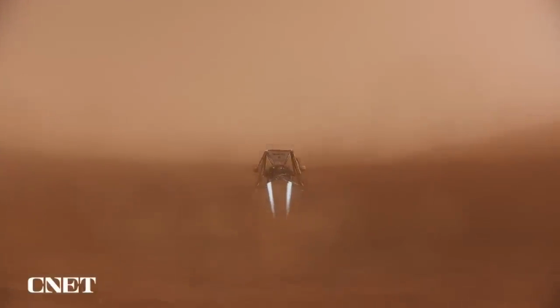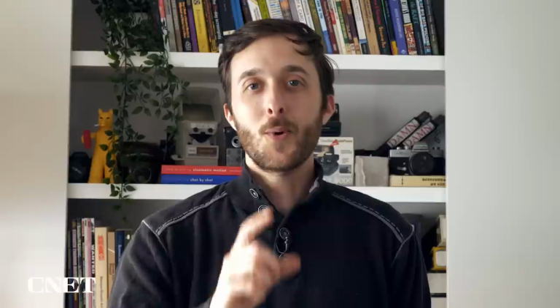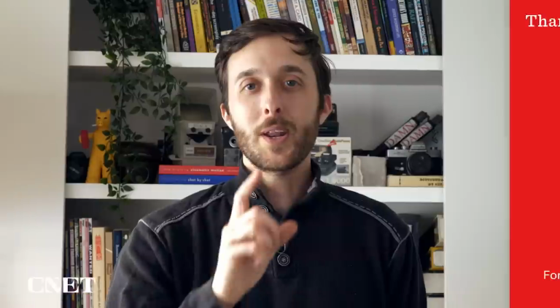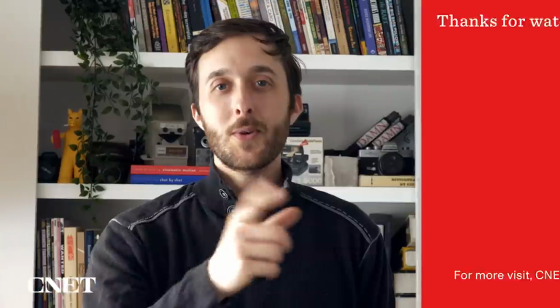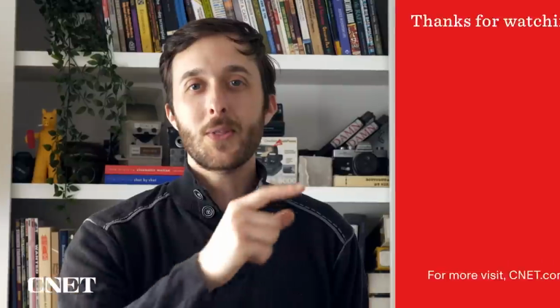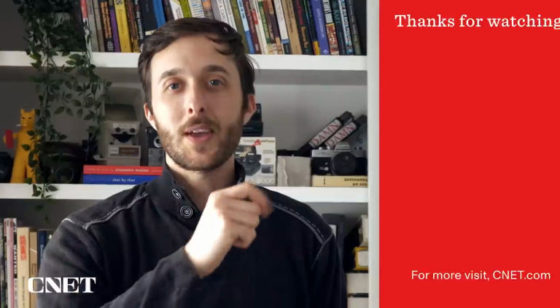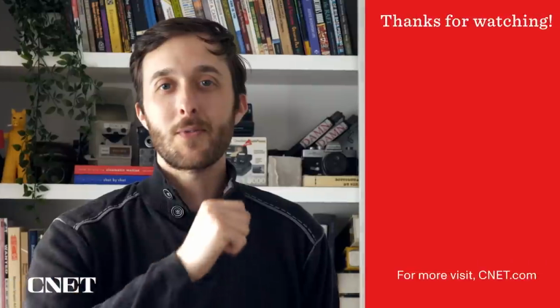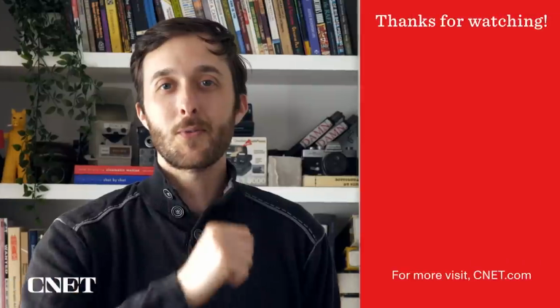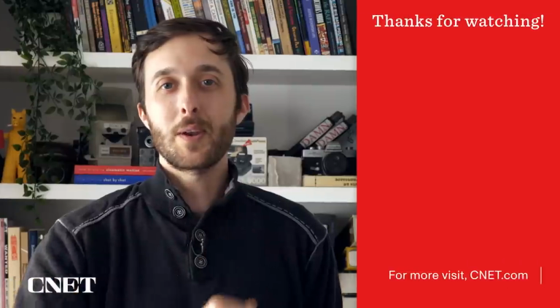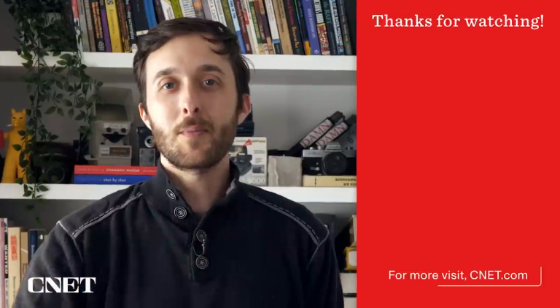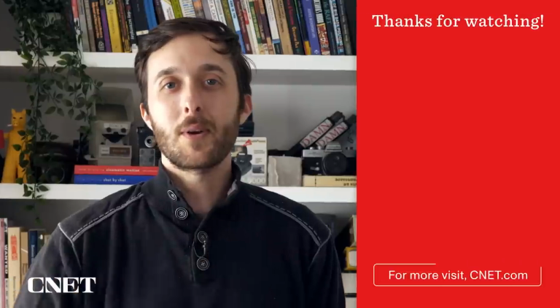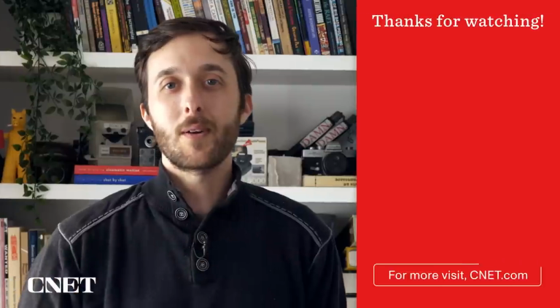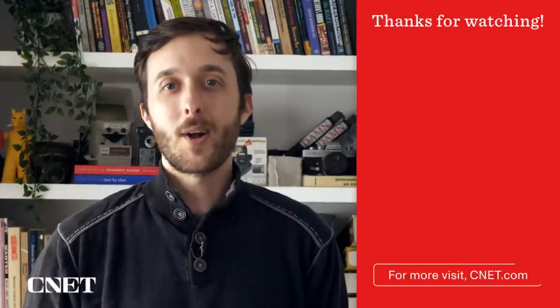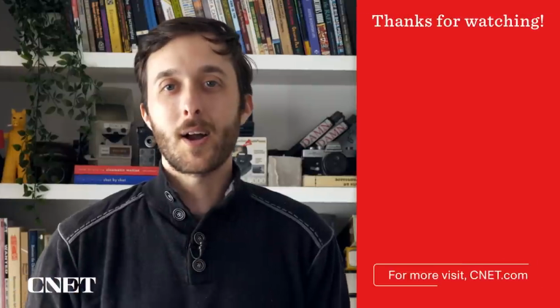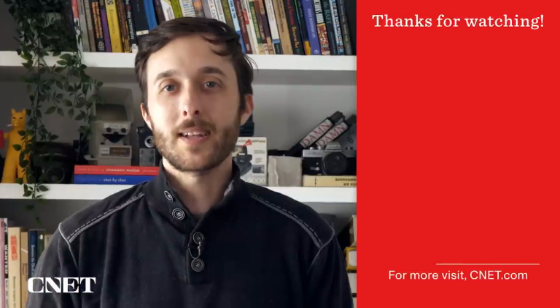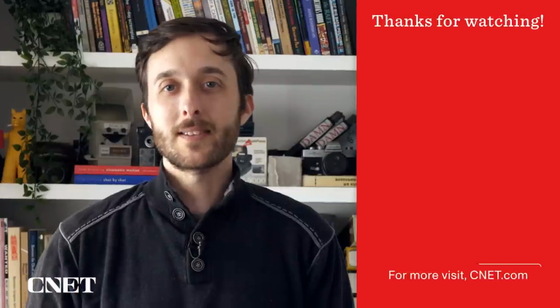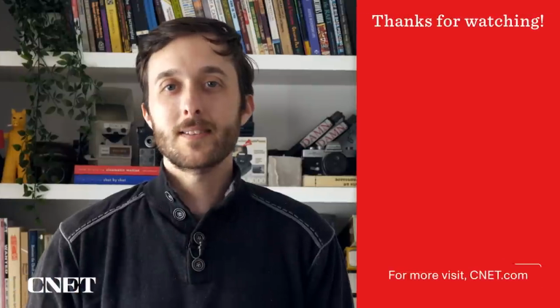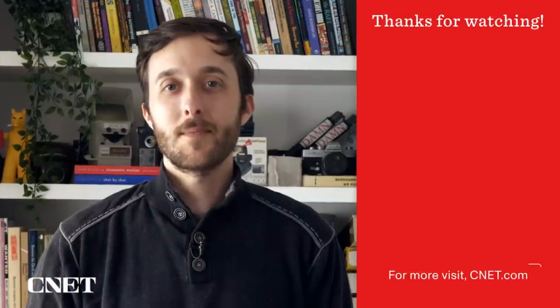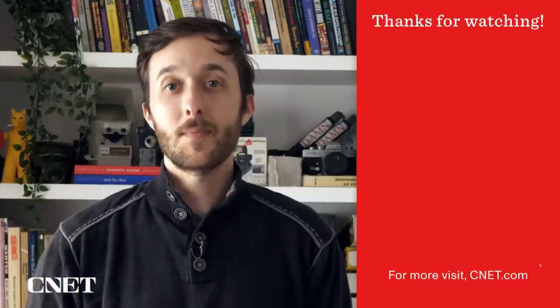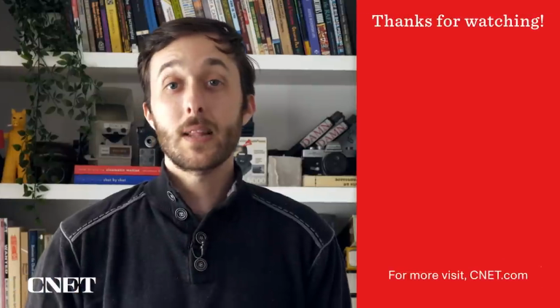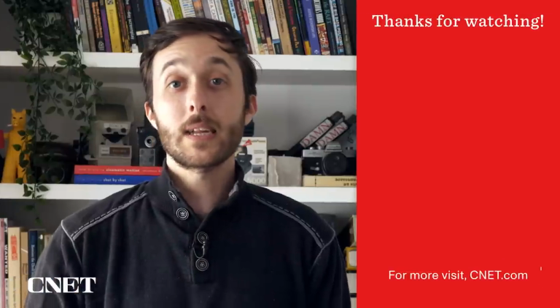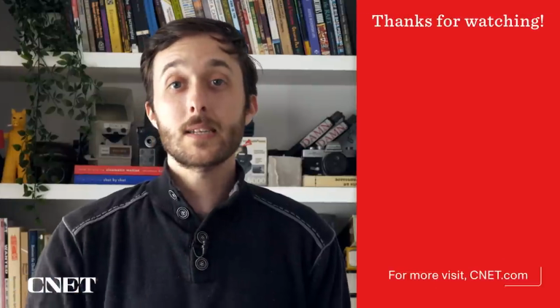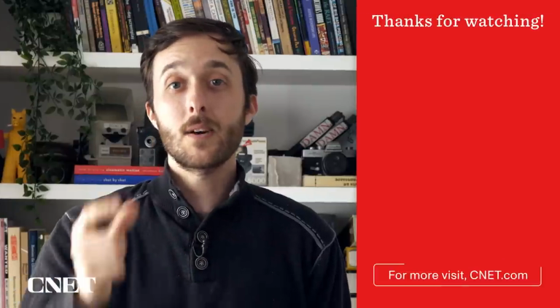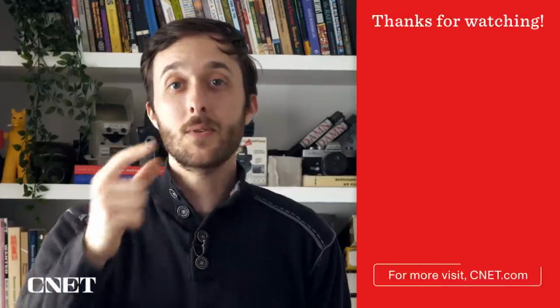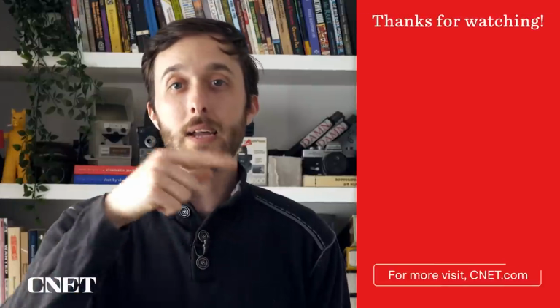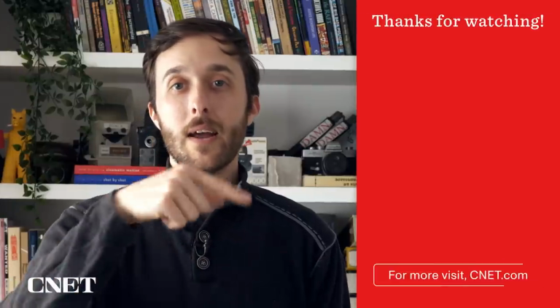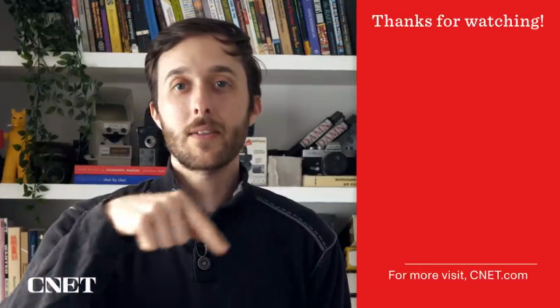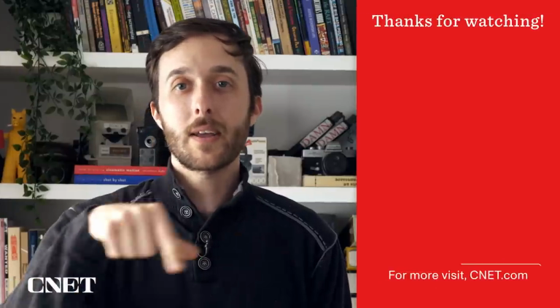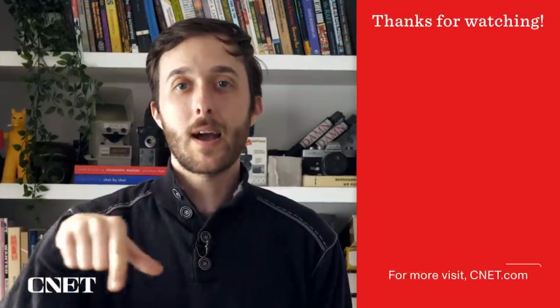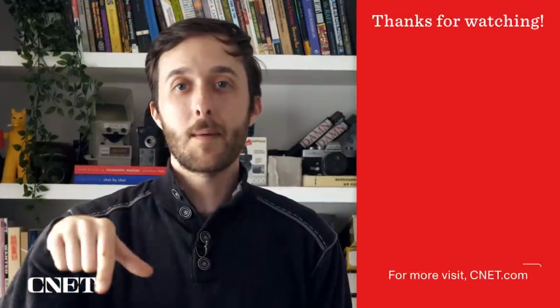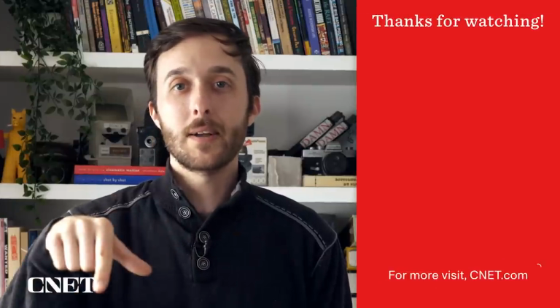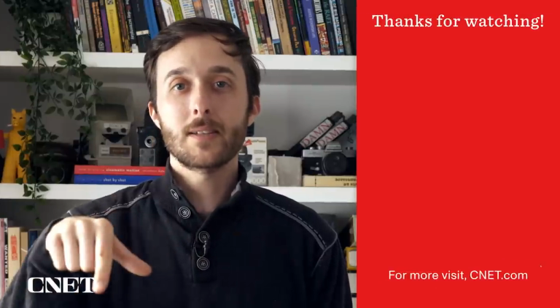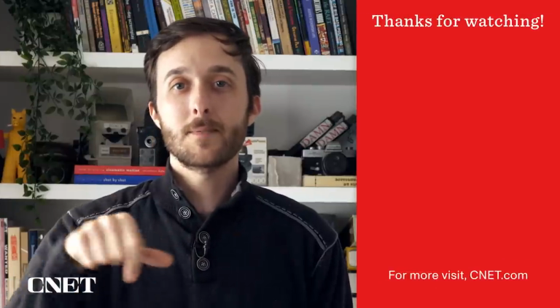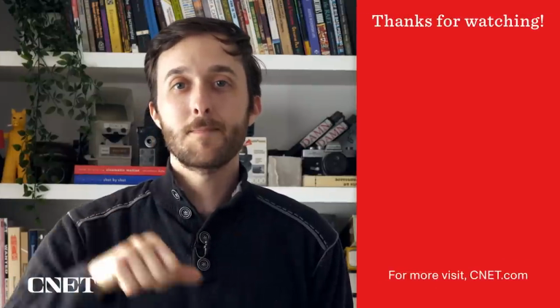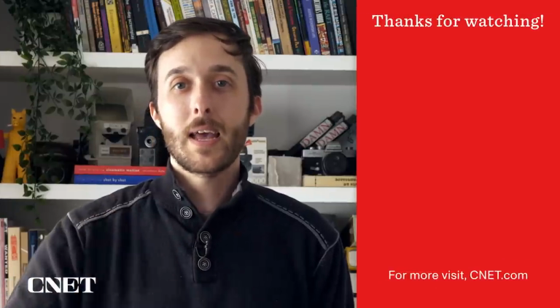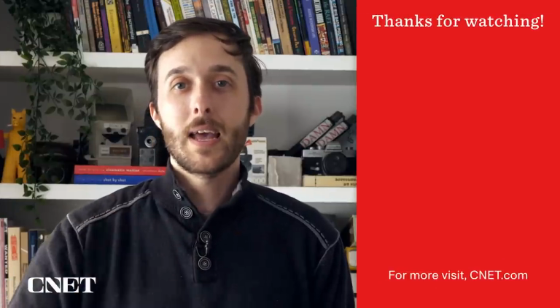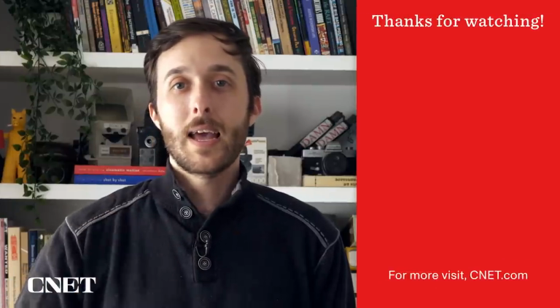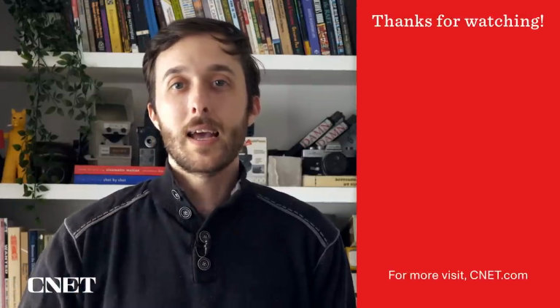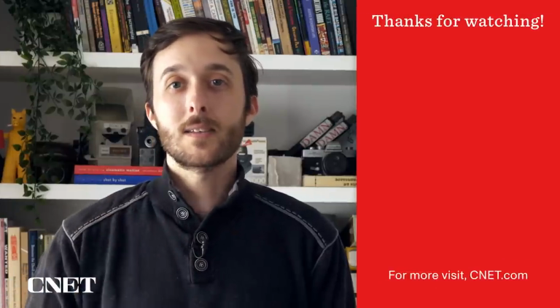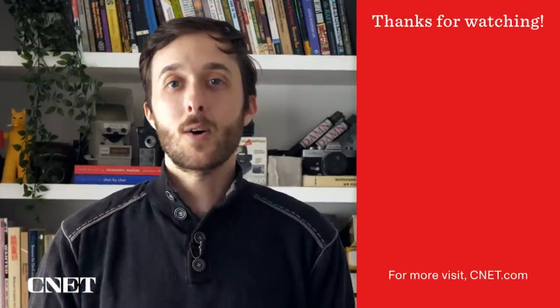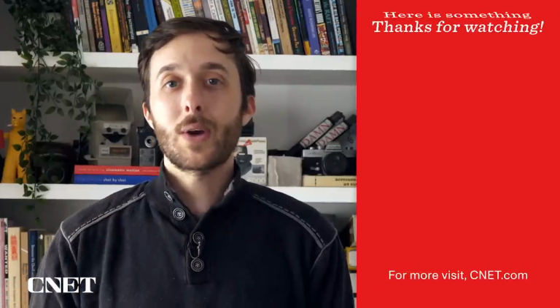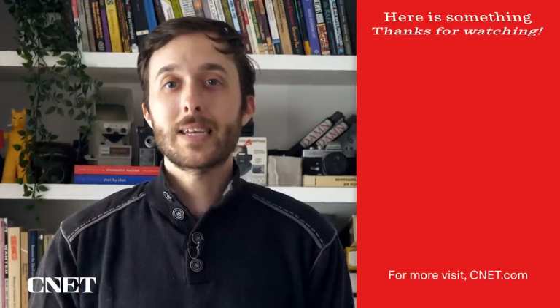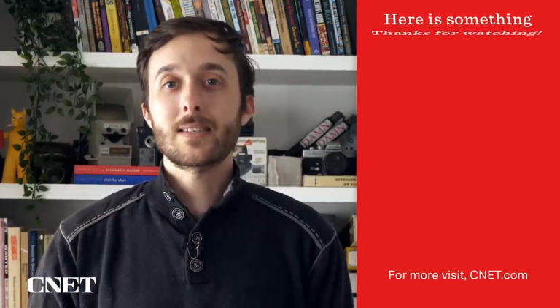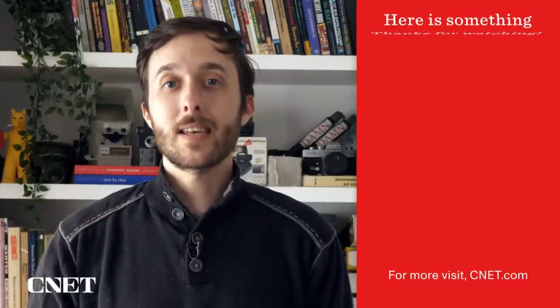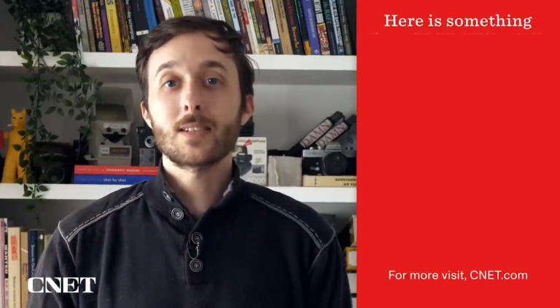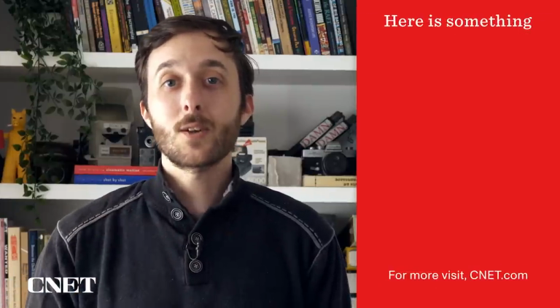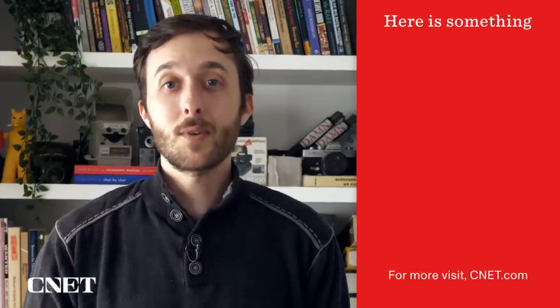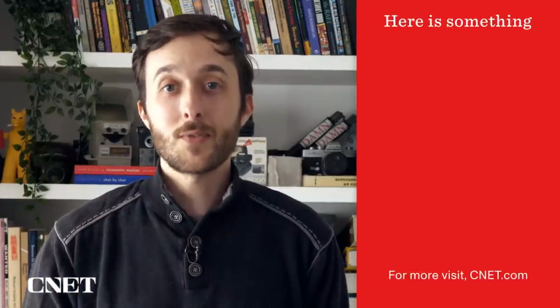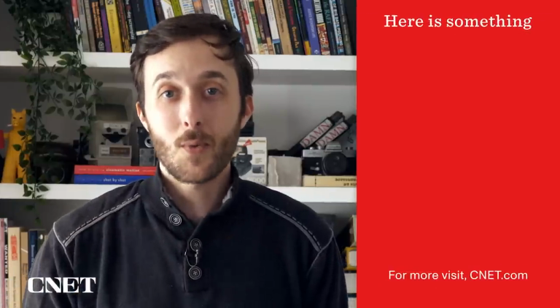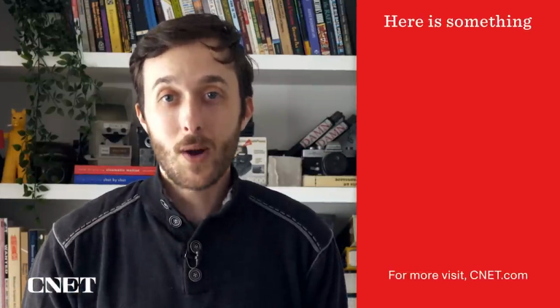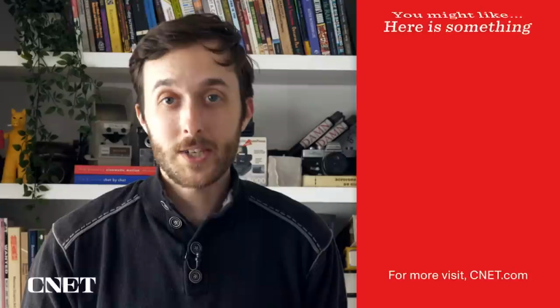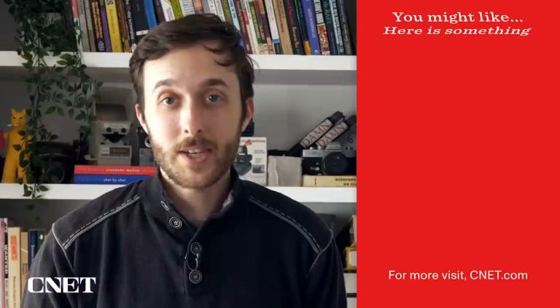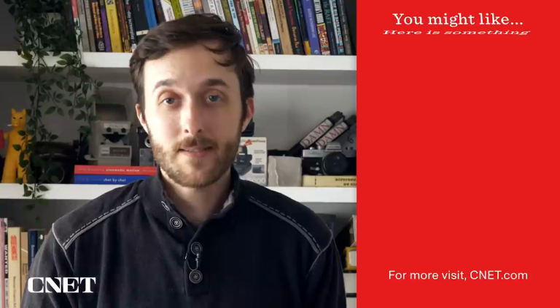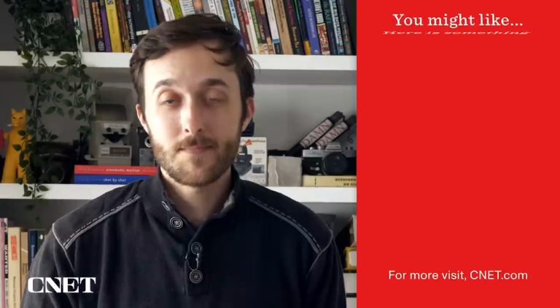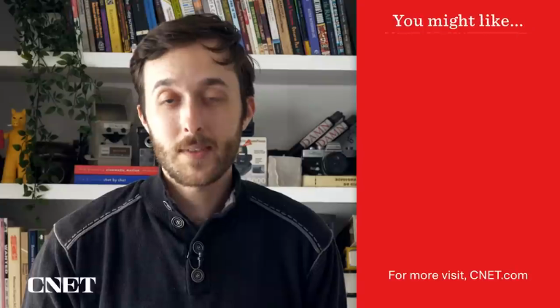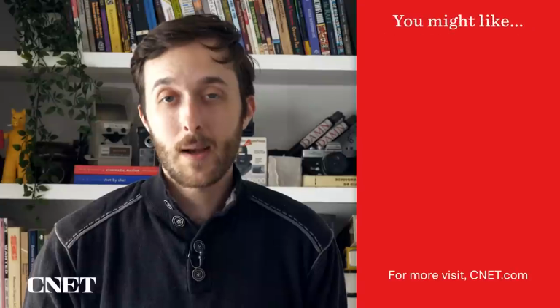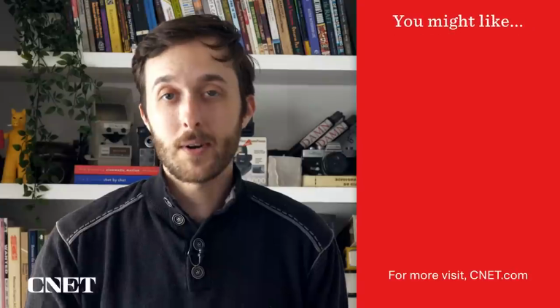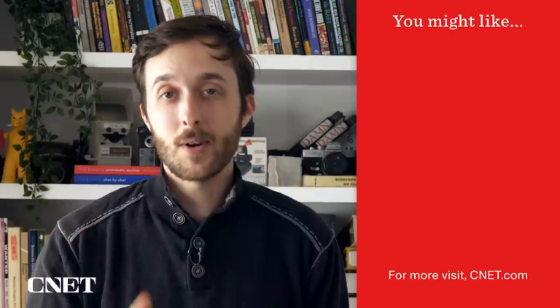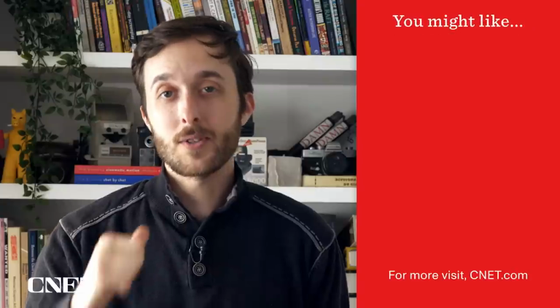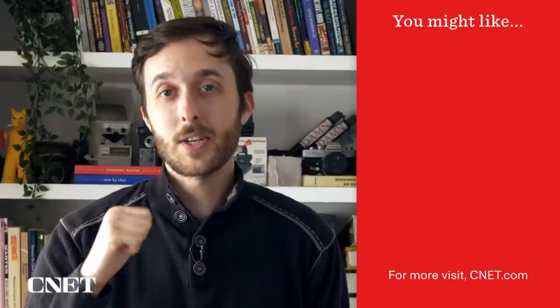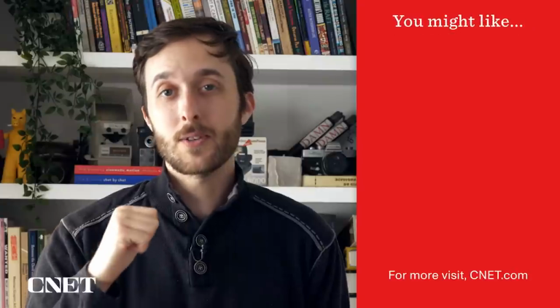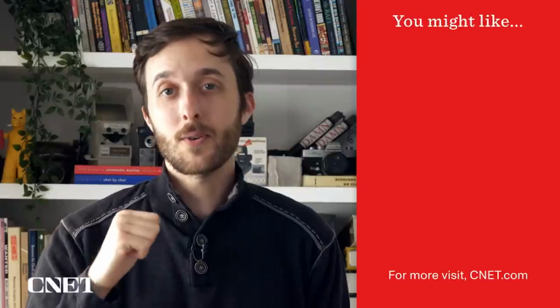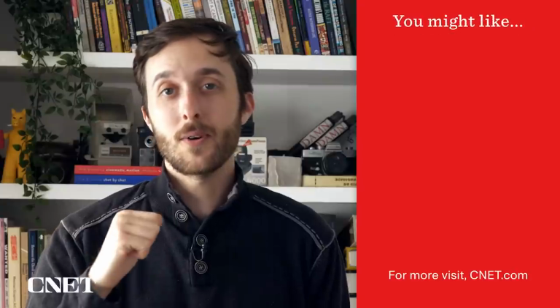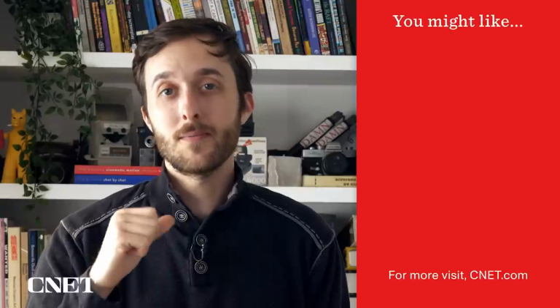What do you think of 3D printed rockets? Let us know down in the comments. As always, thanks so much for watching. I'm your host Jesse Orl.